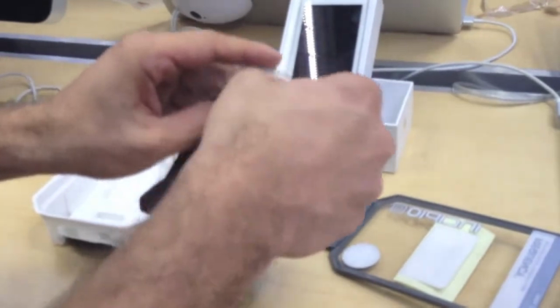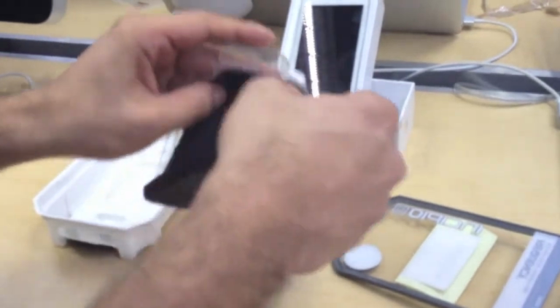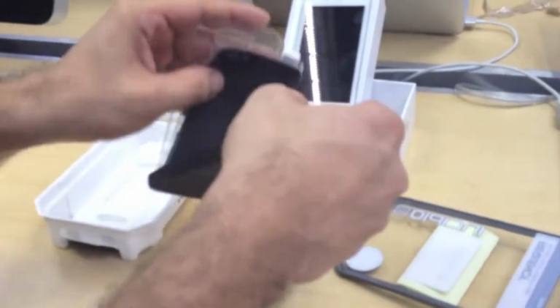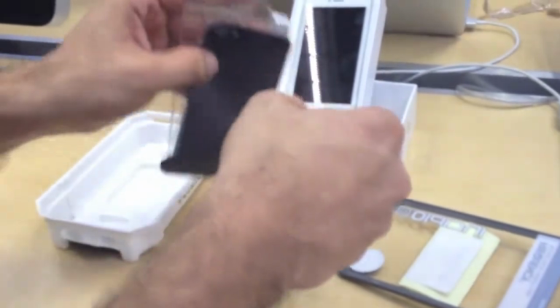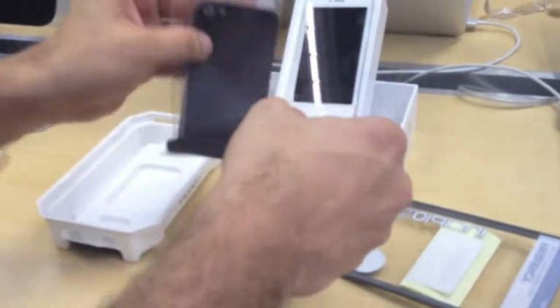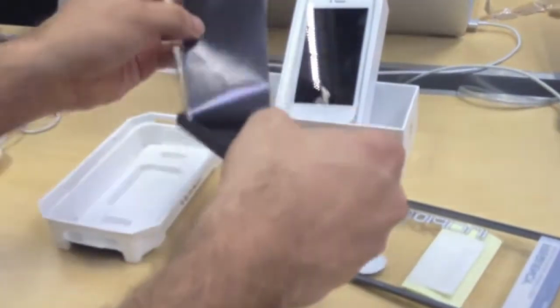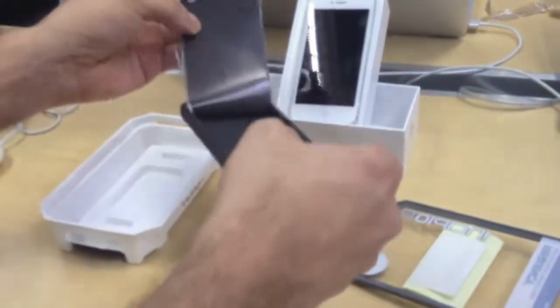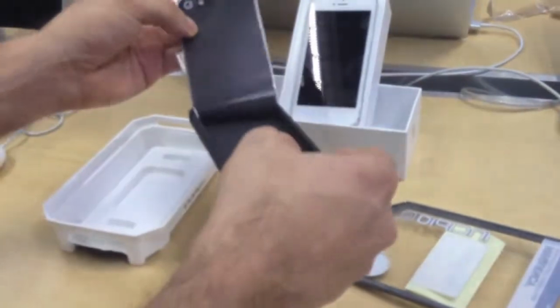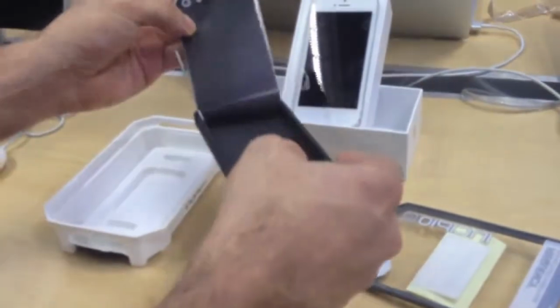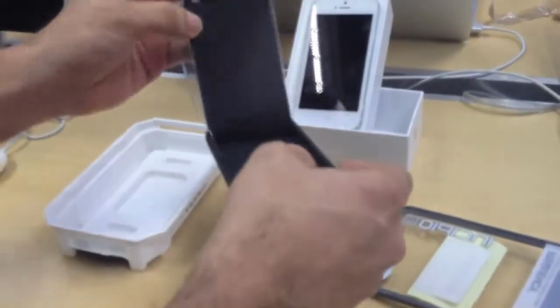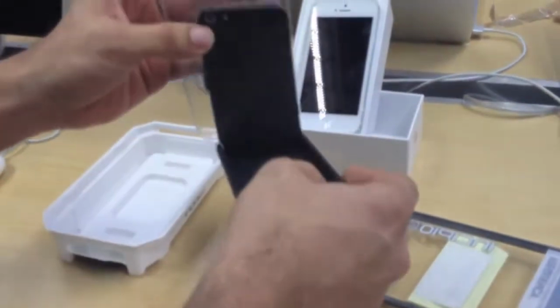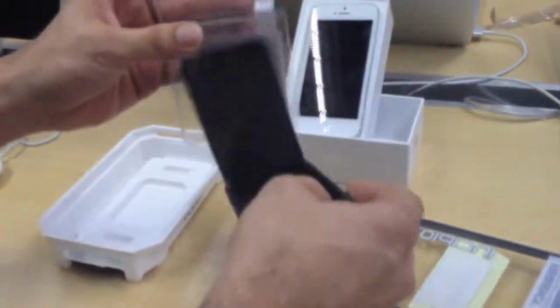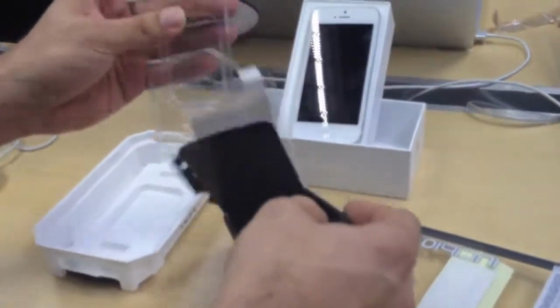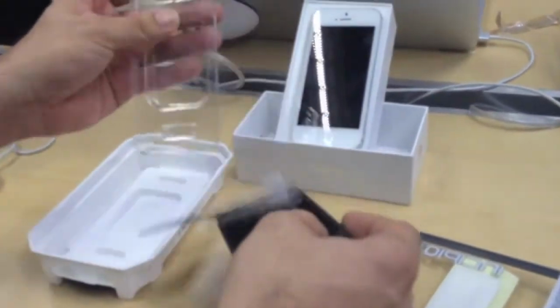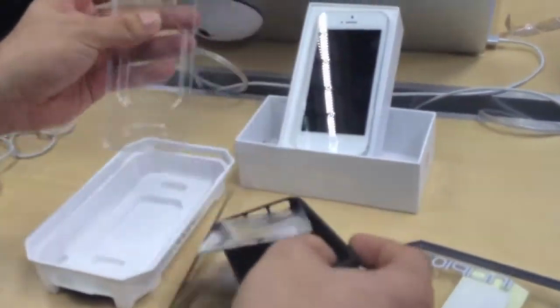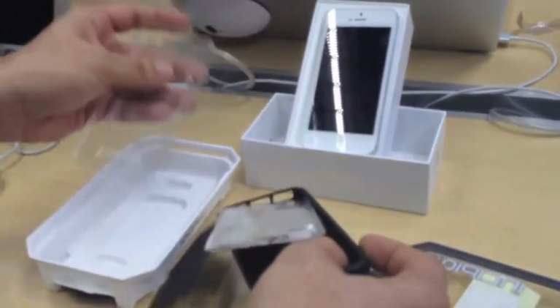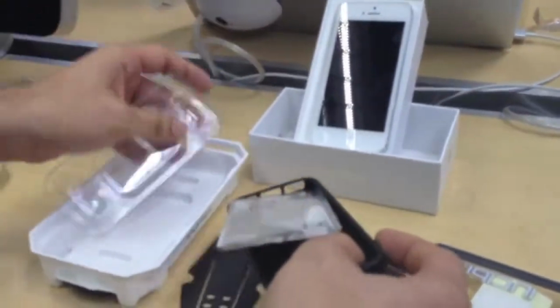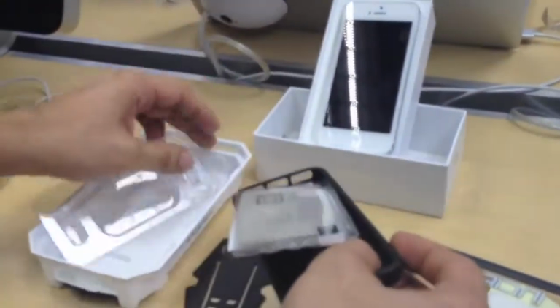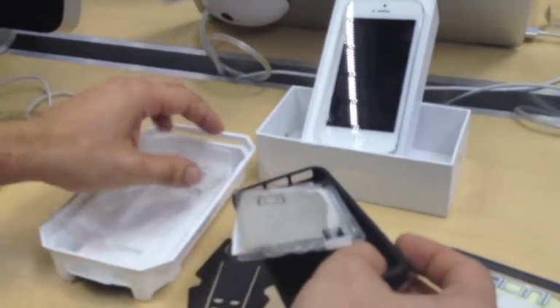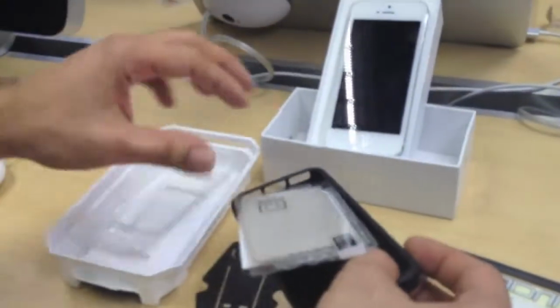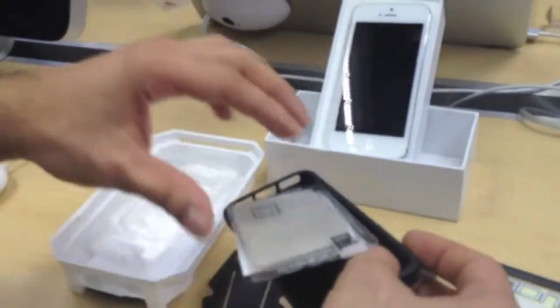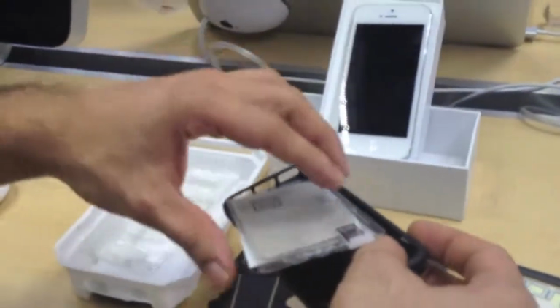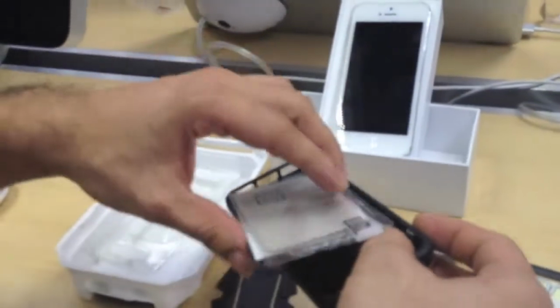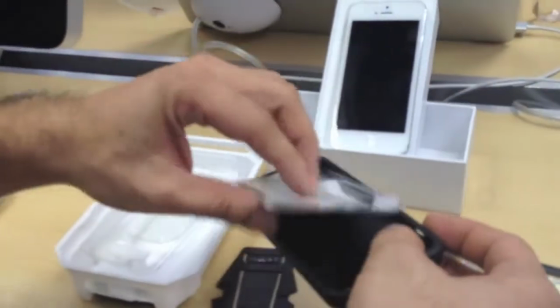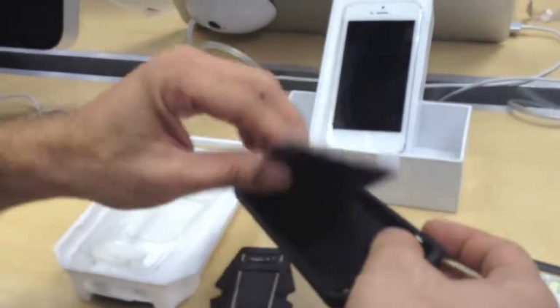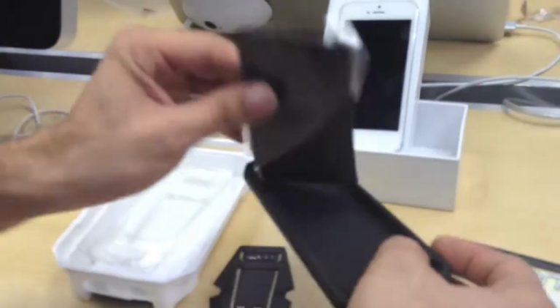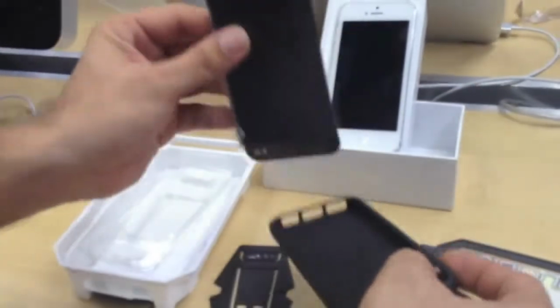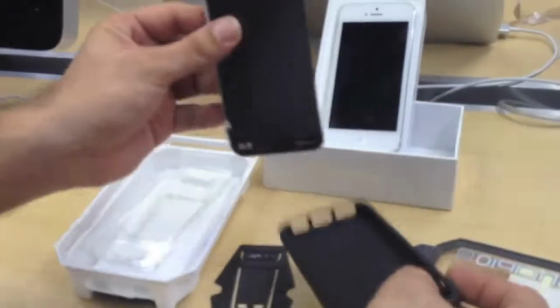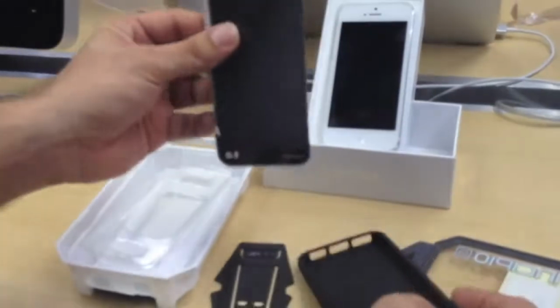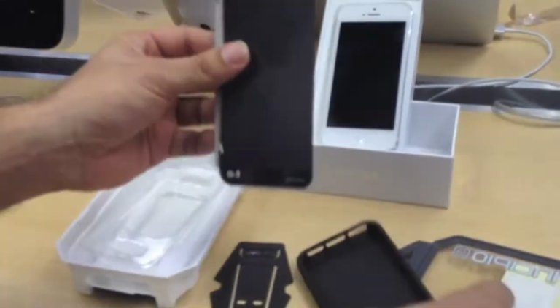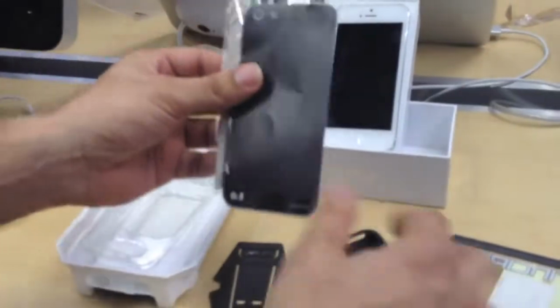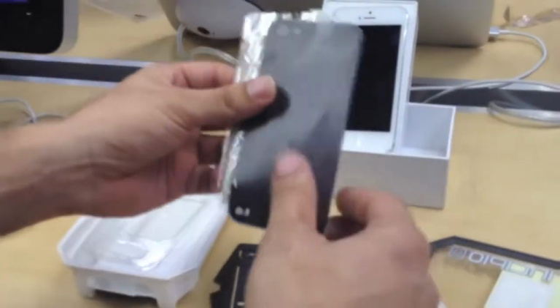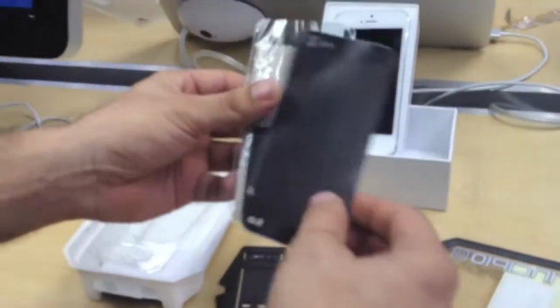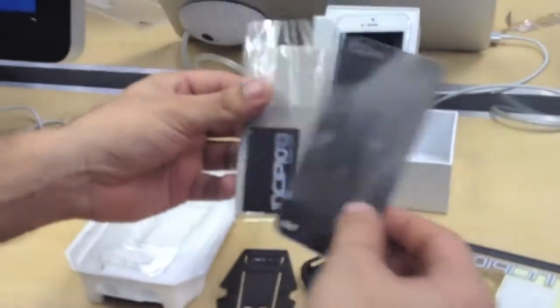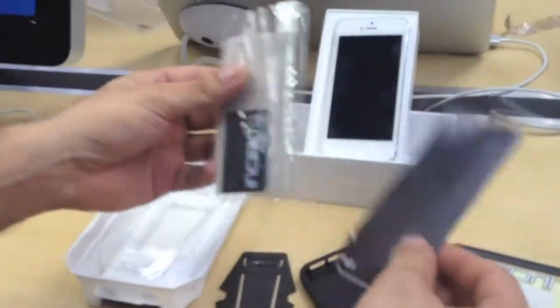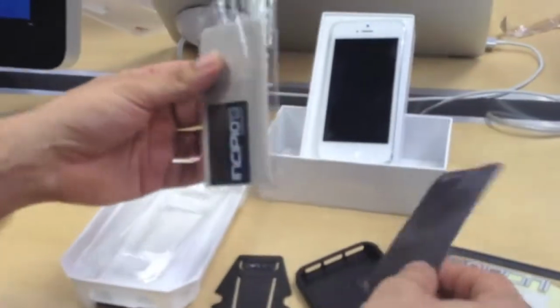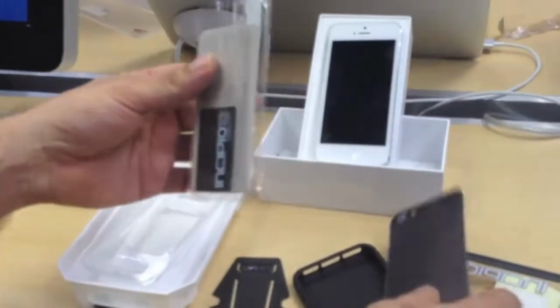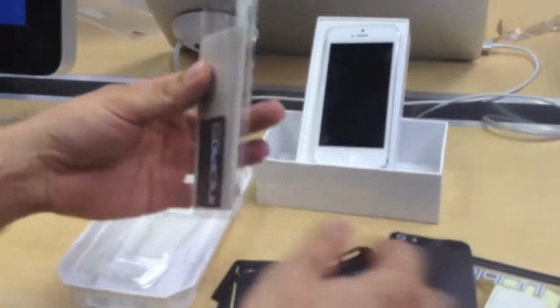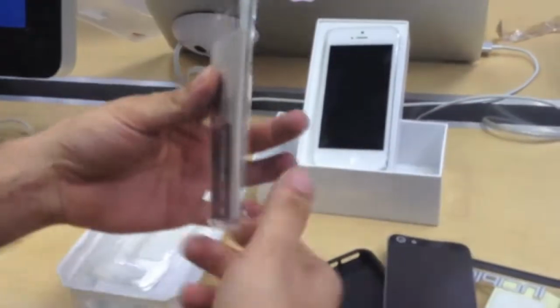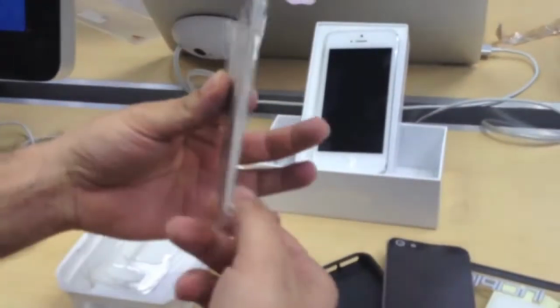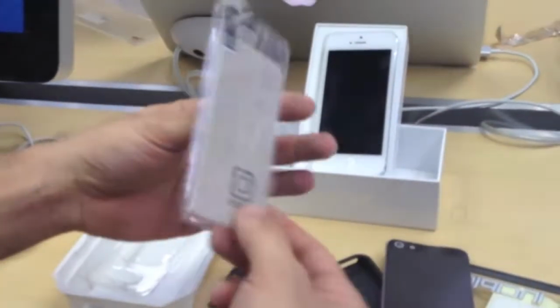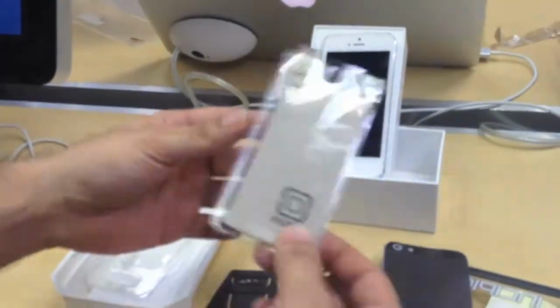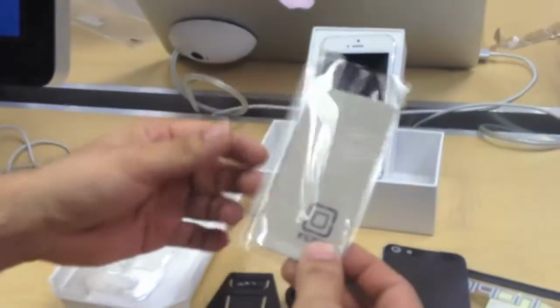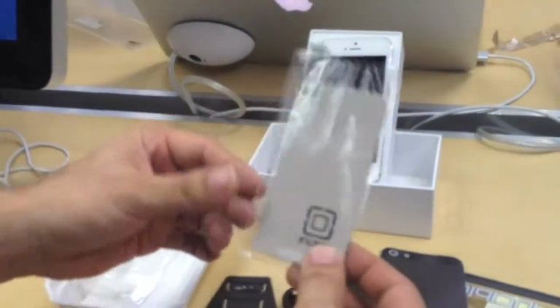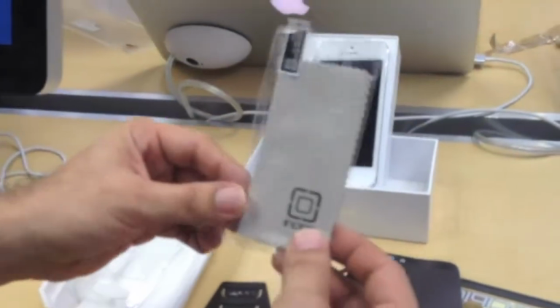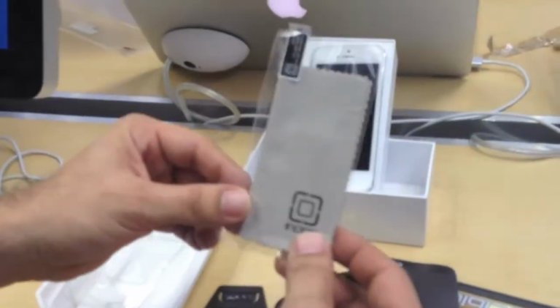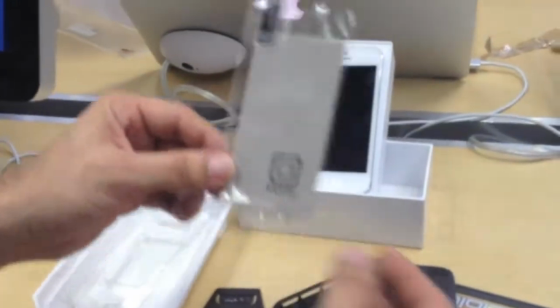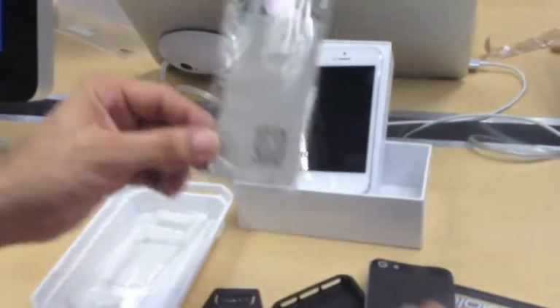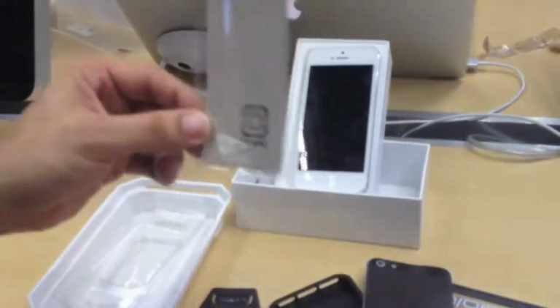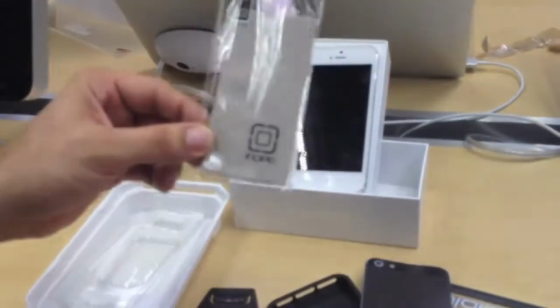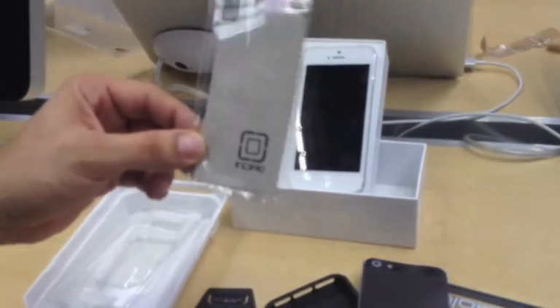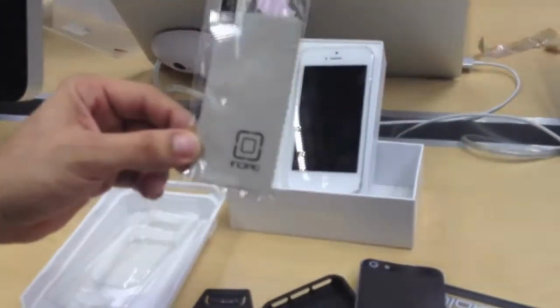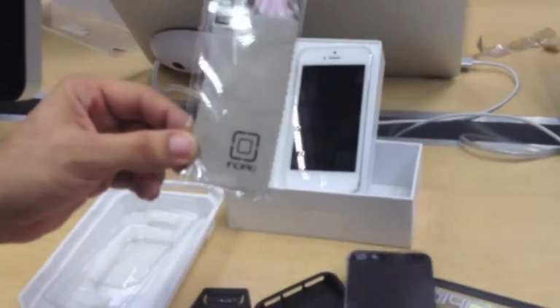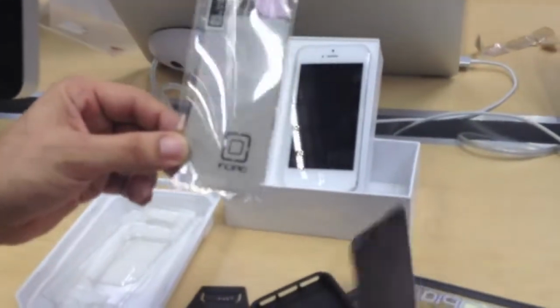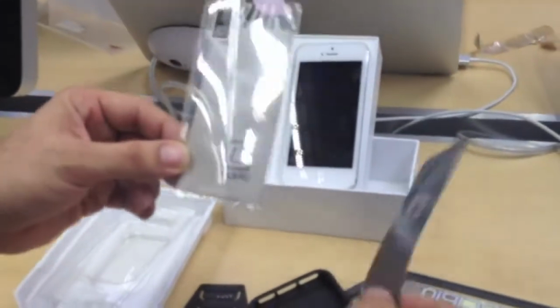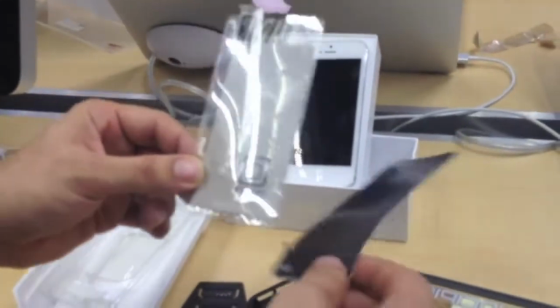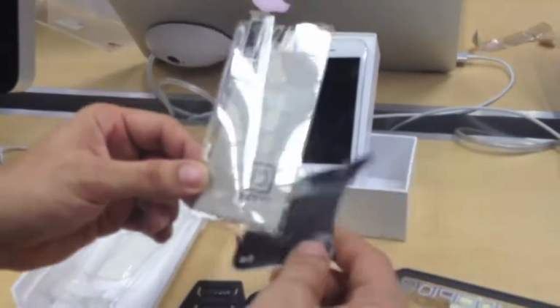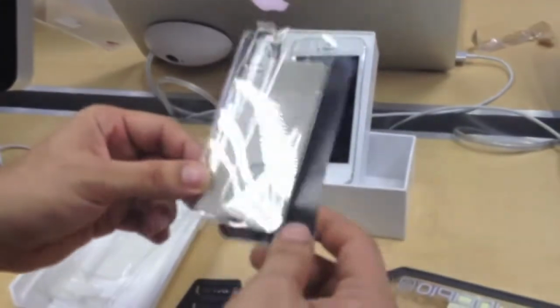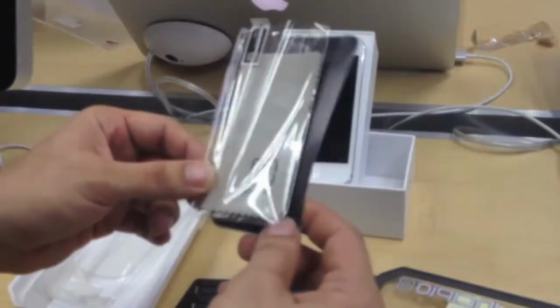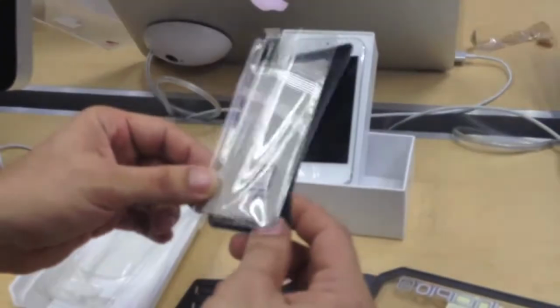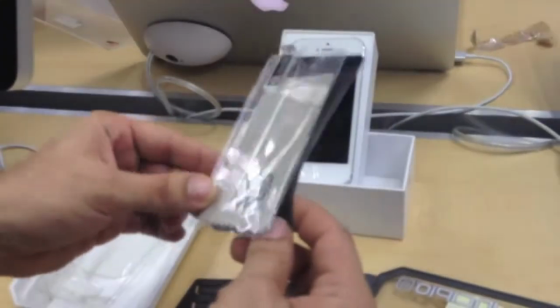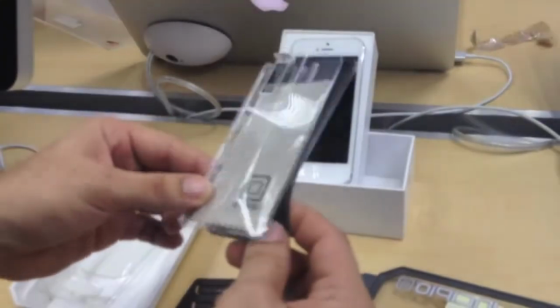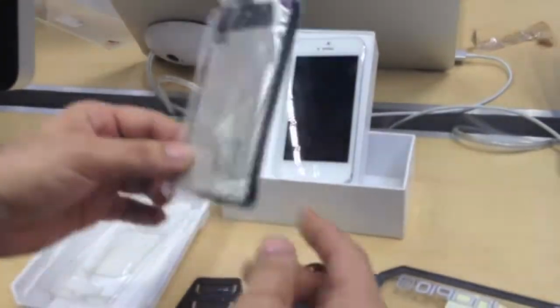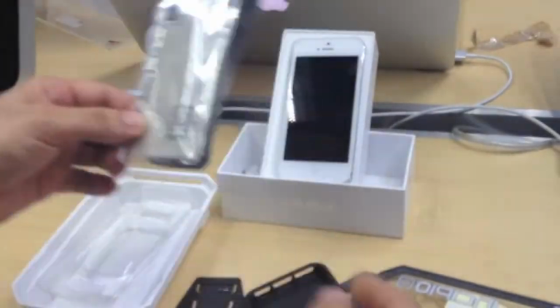Also guys, be sure to check out our channel. We have a neat video on how to put on a screen protector bubble free, which can be very helpful.